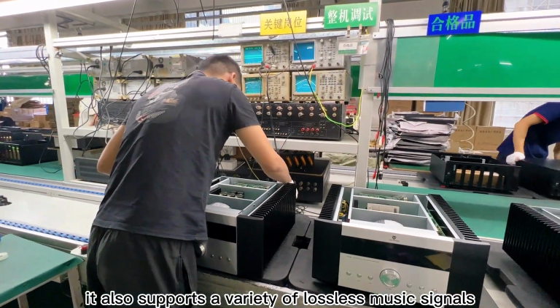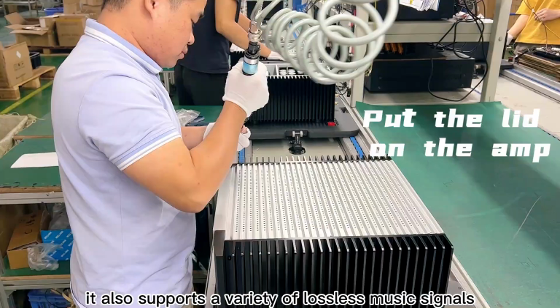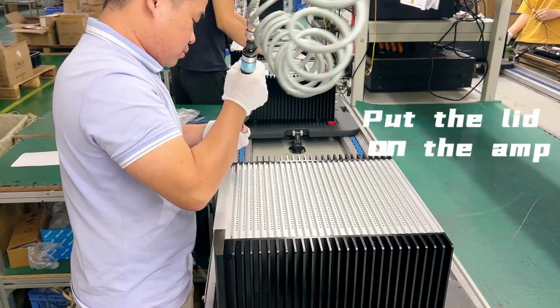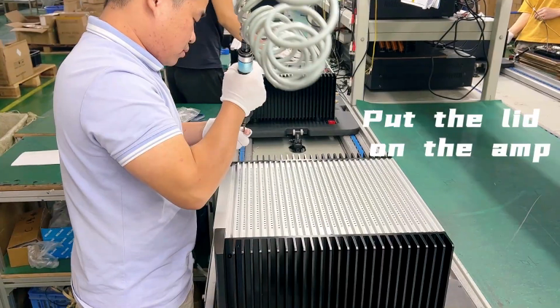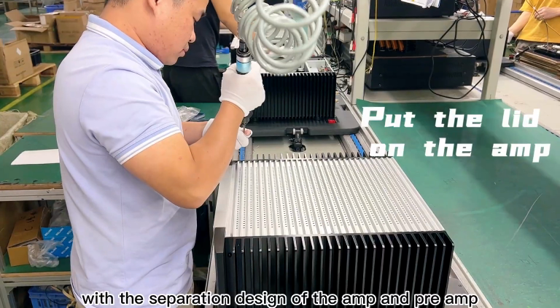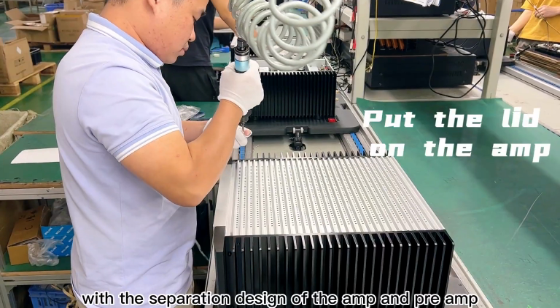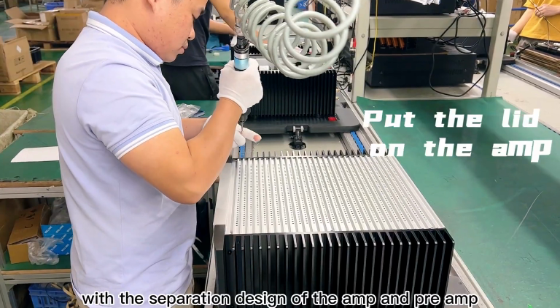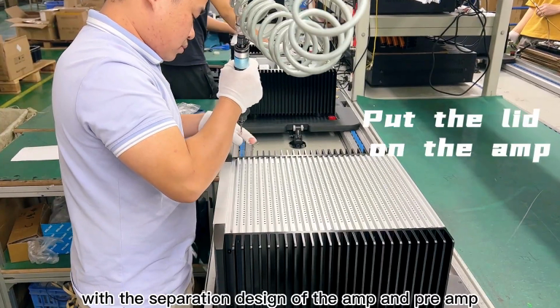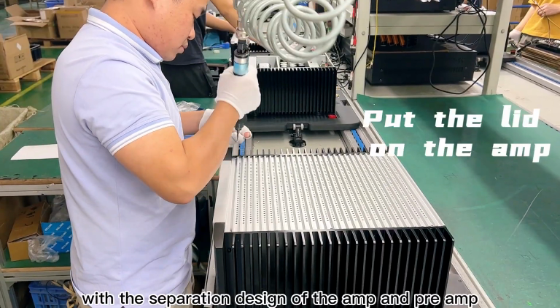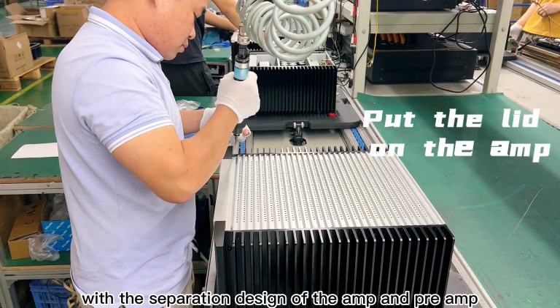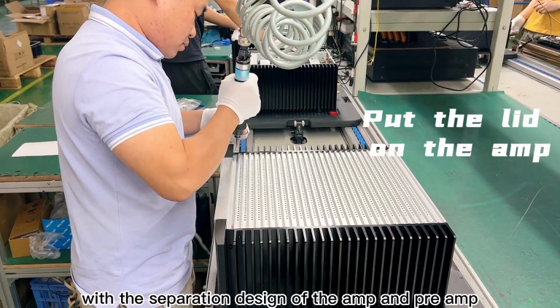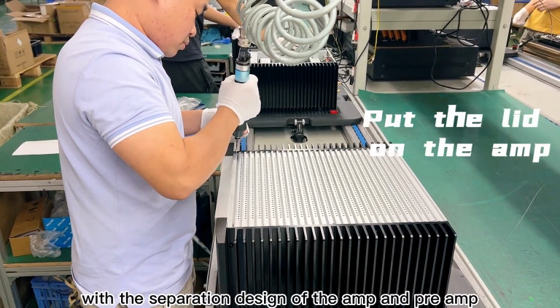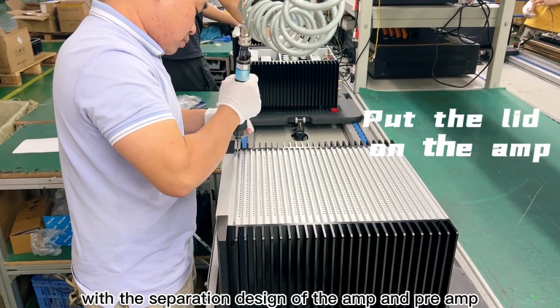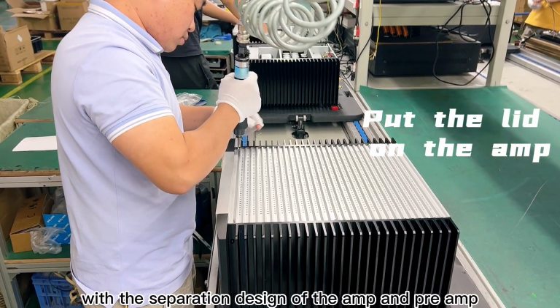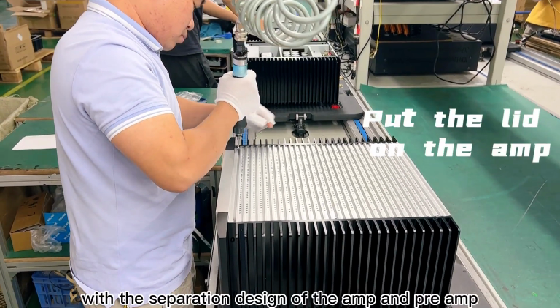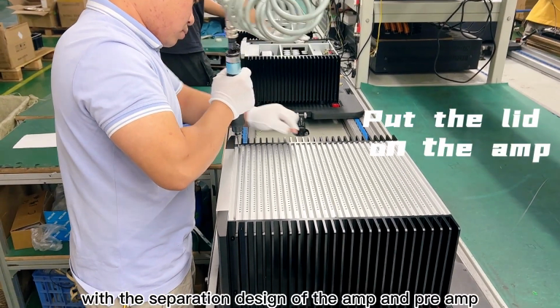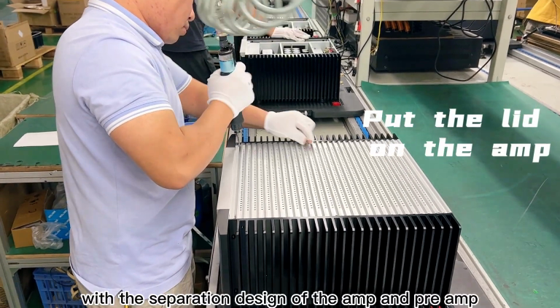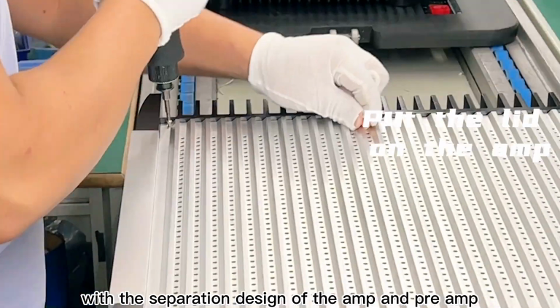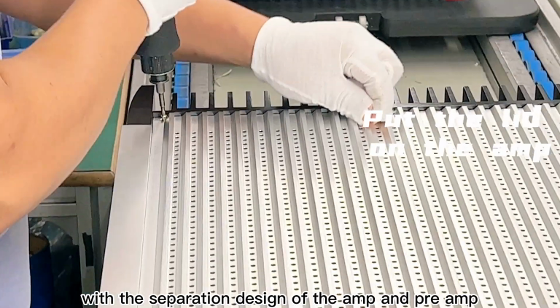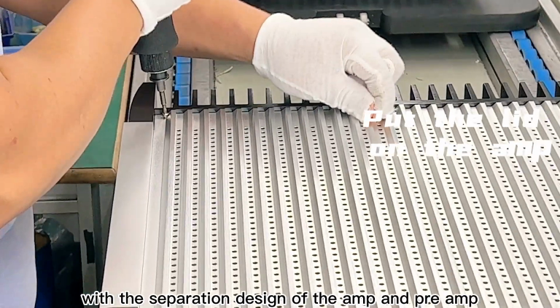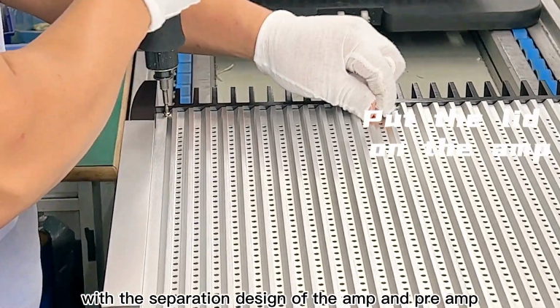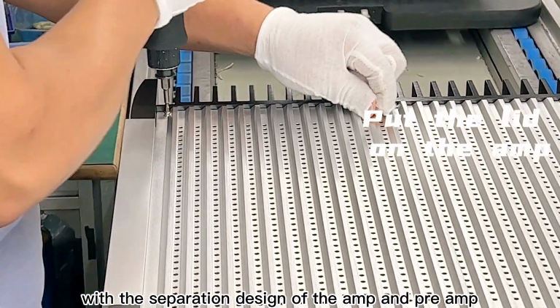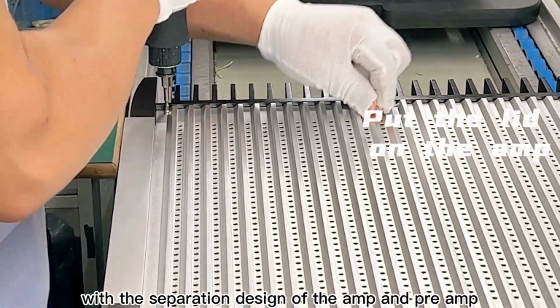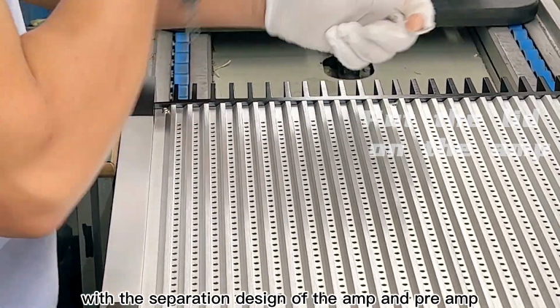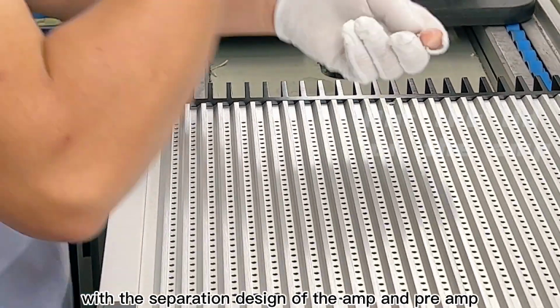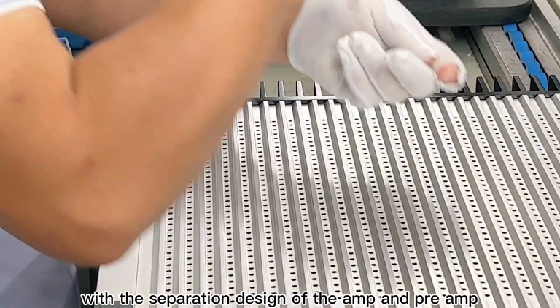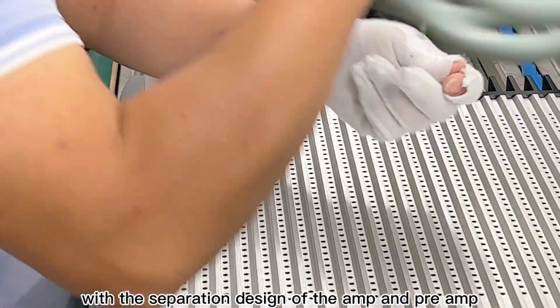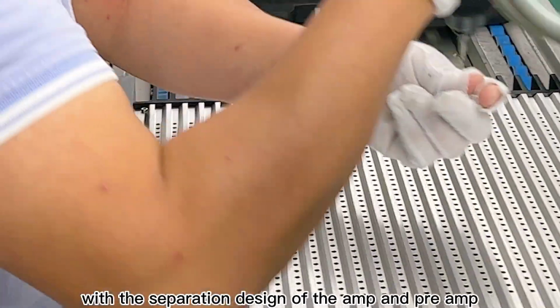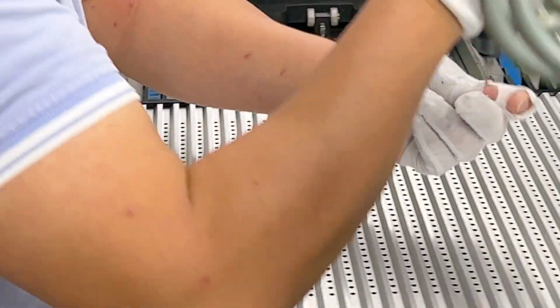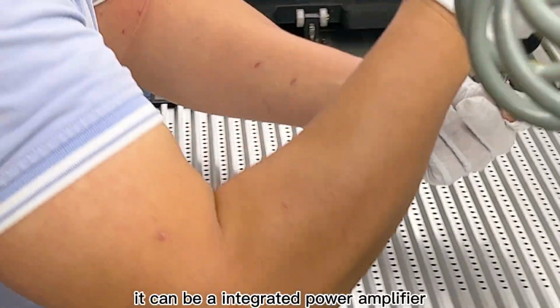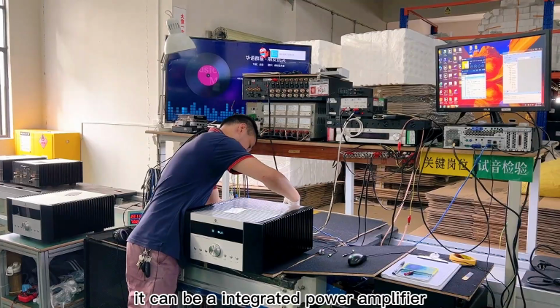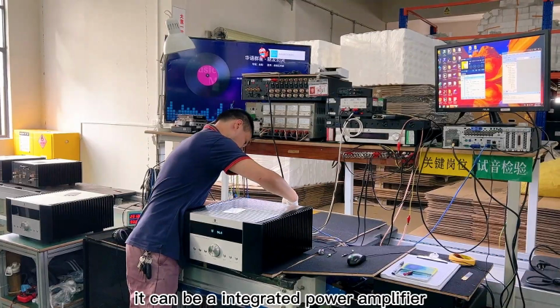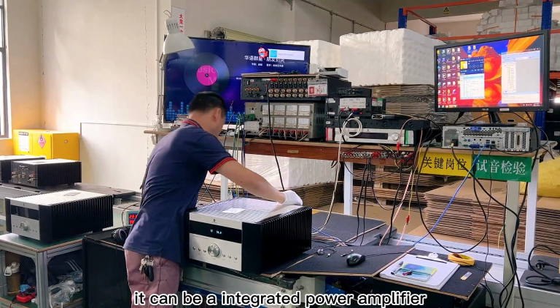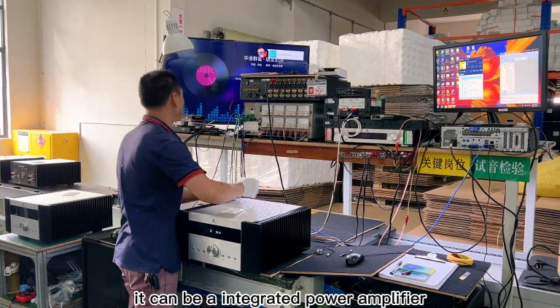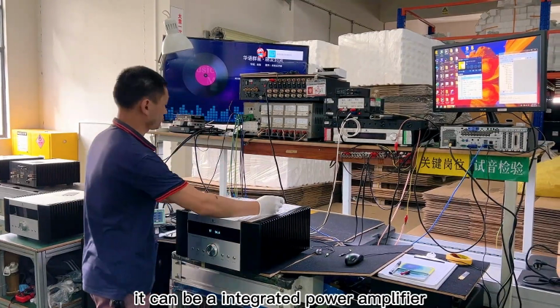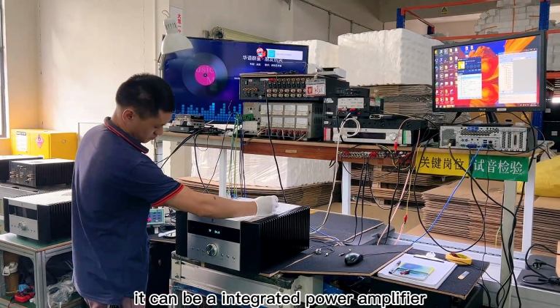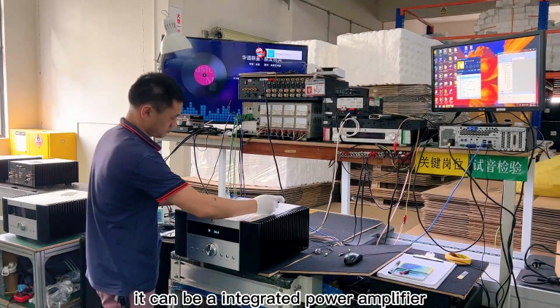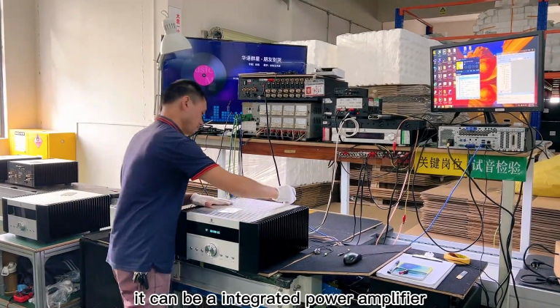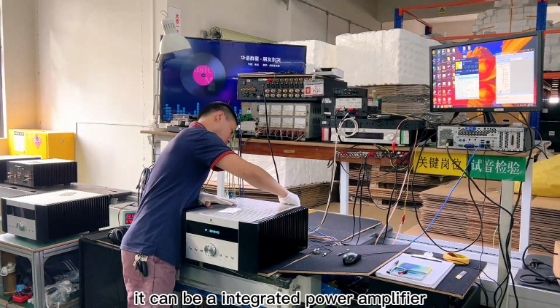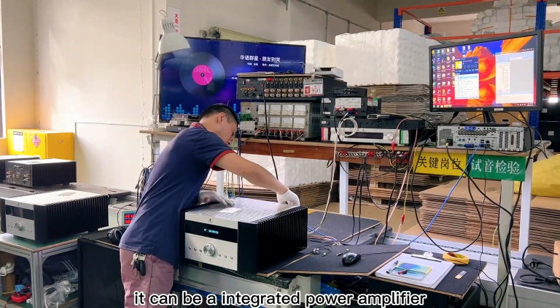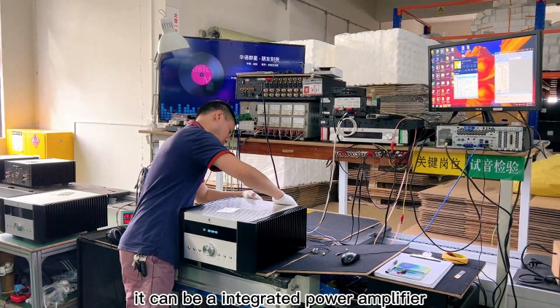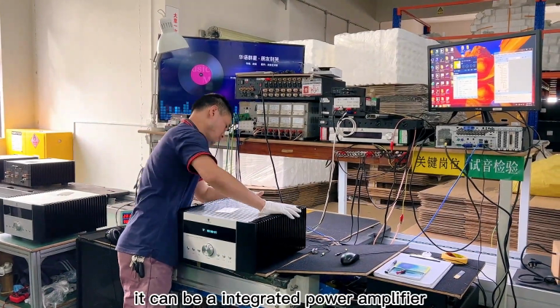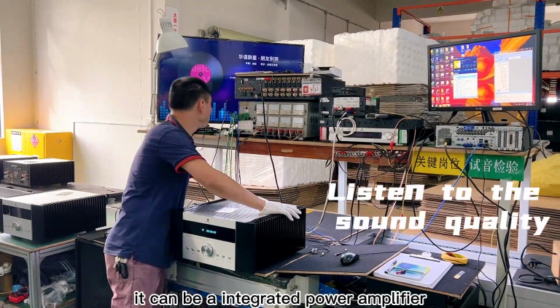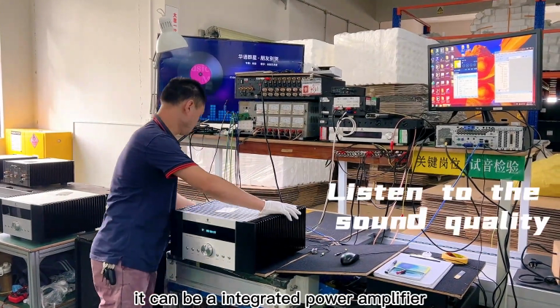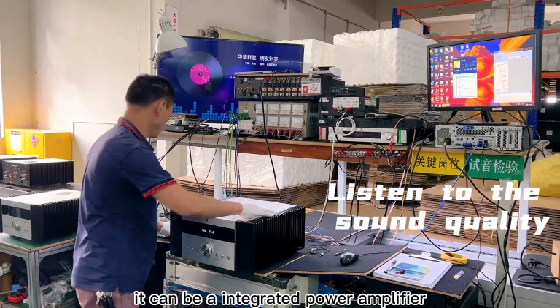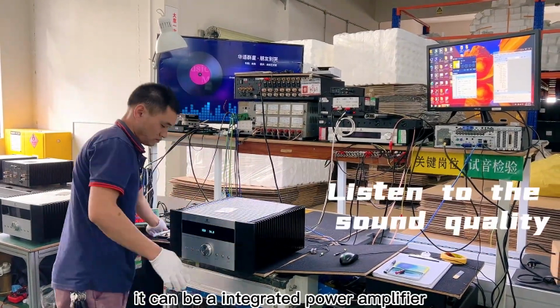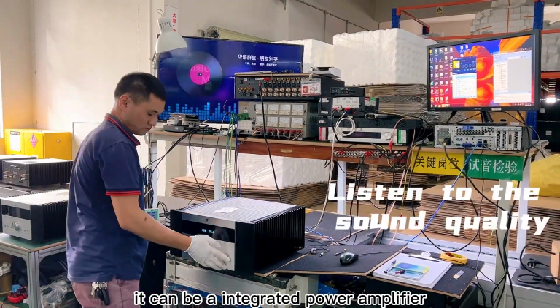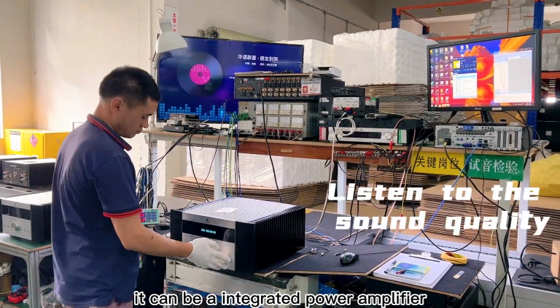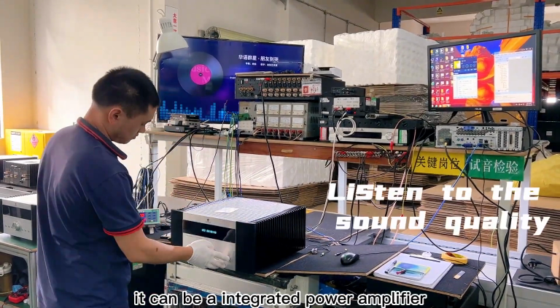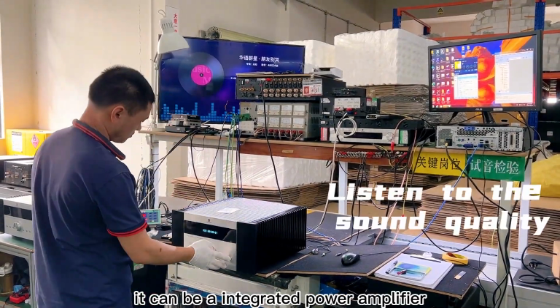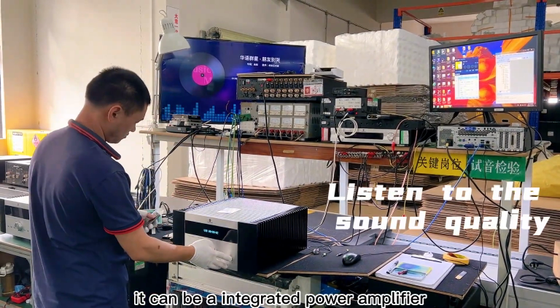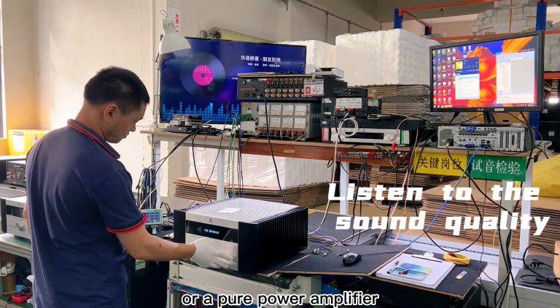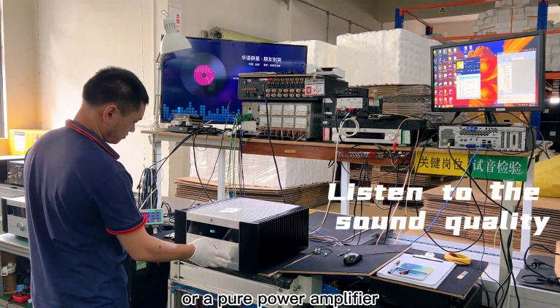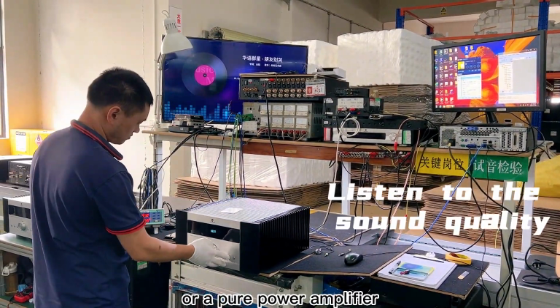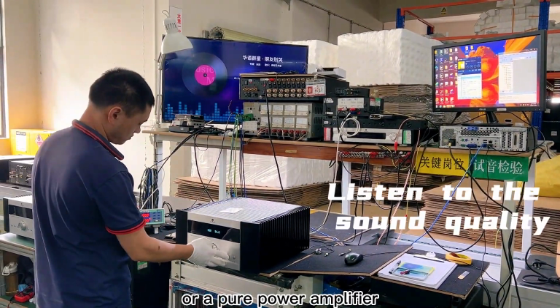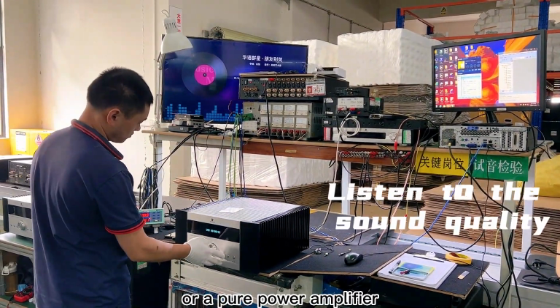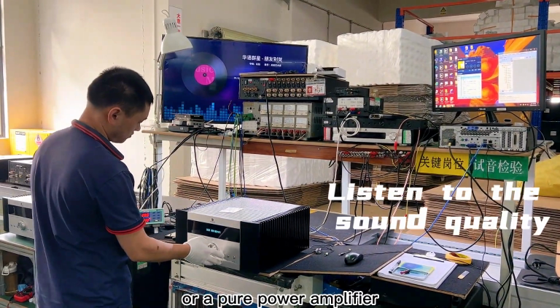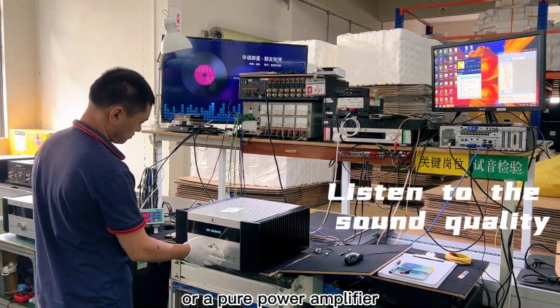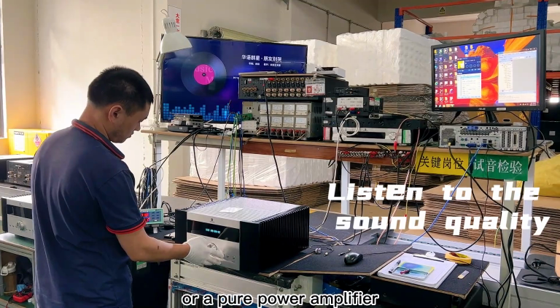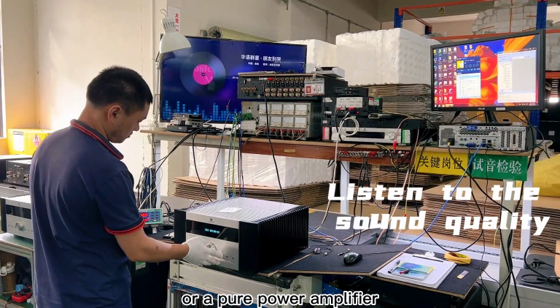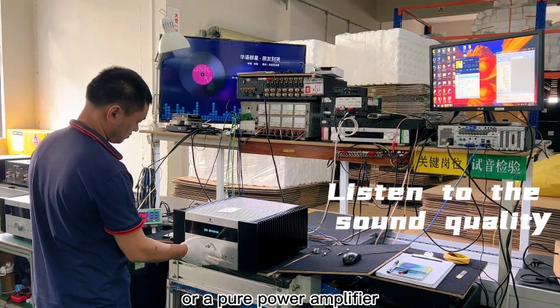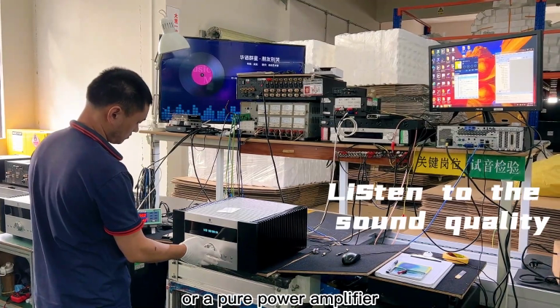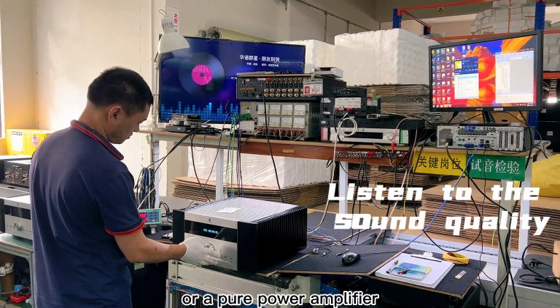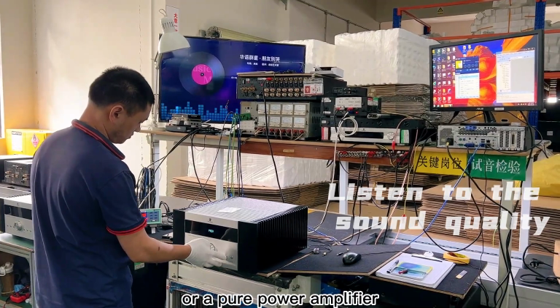With the separation design of the amp and preamp, it can function as an integrated power amplifier or as a pure power amplifier.